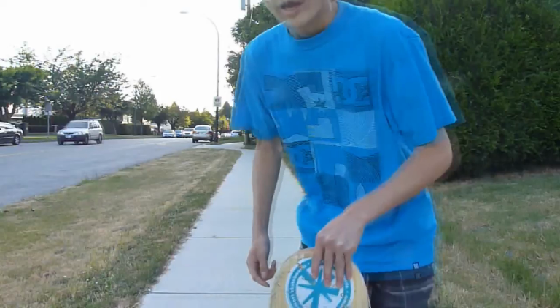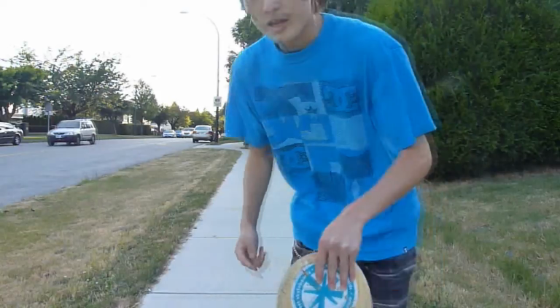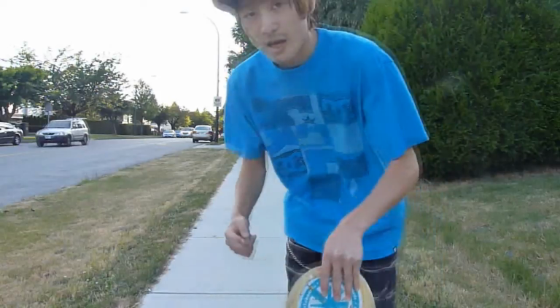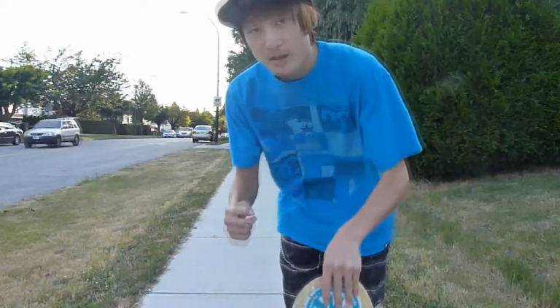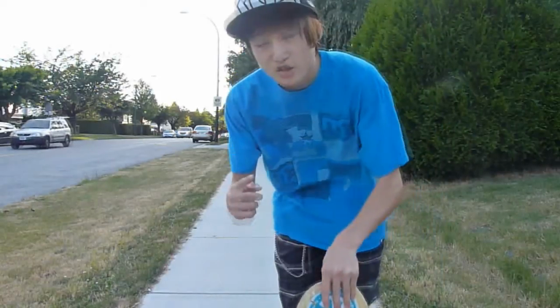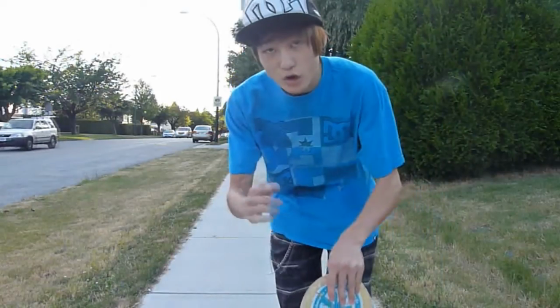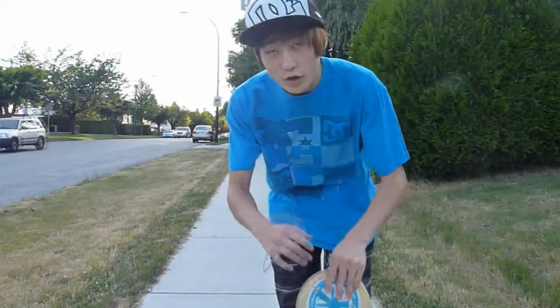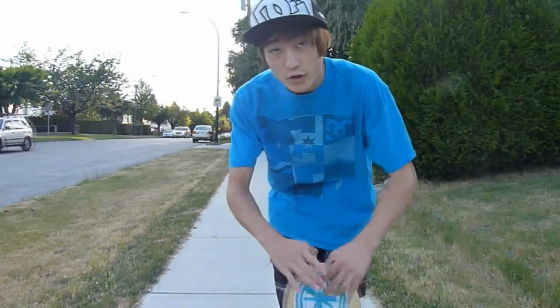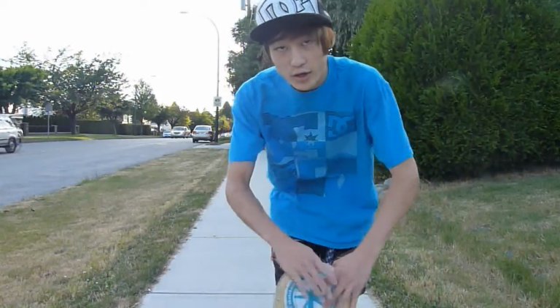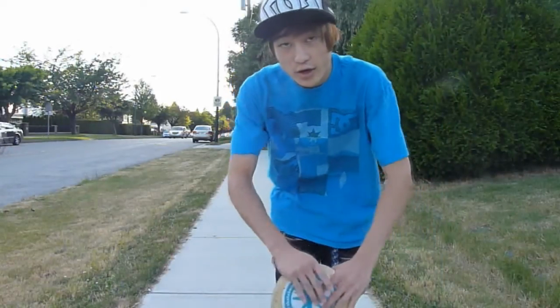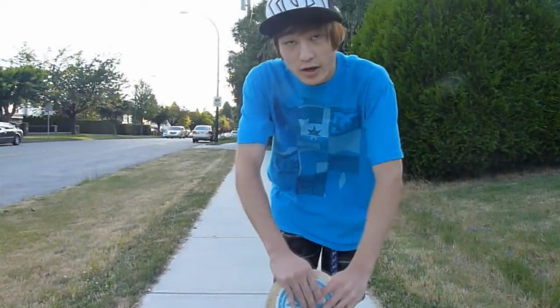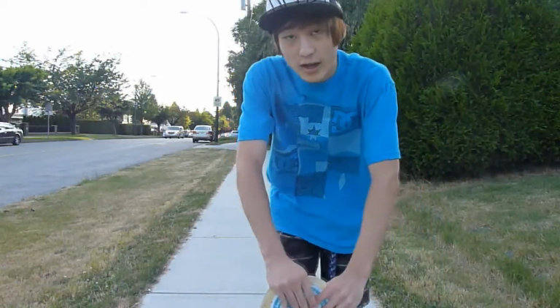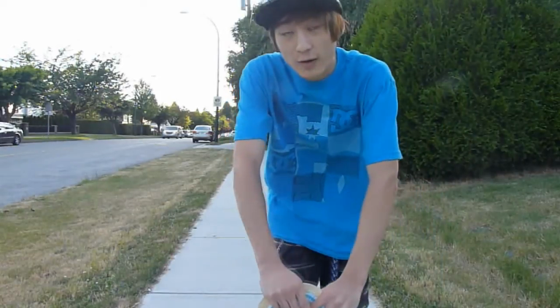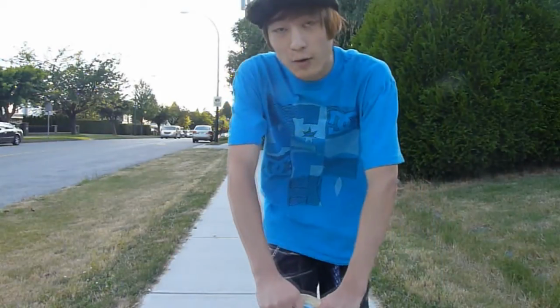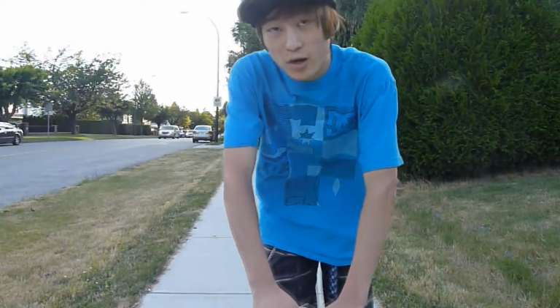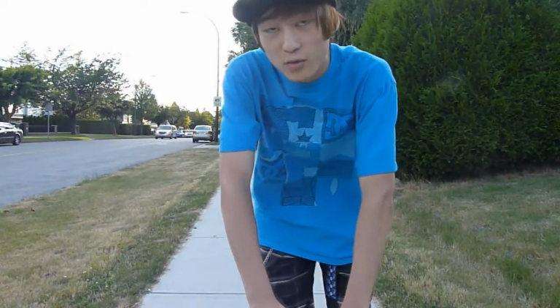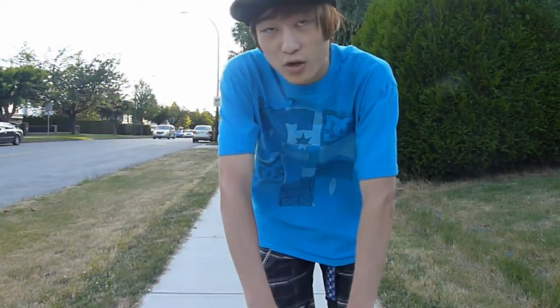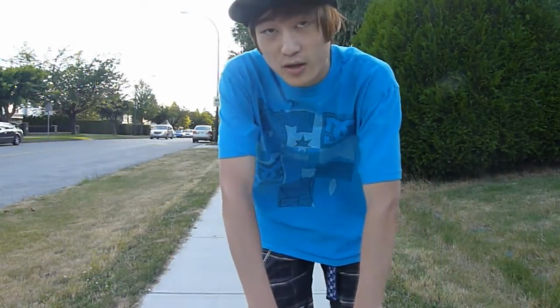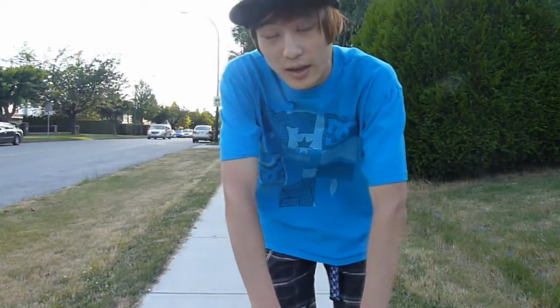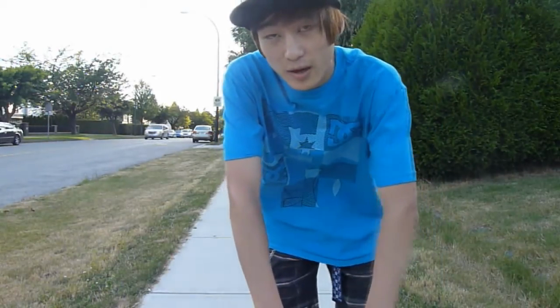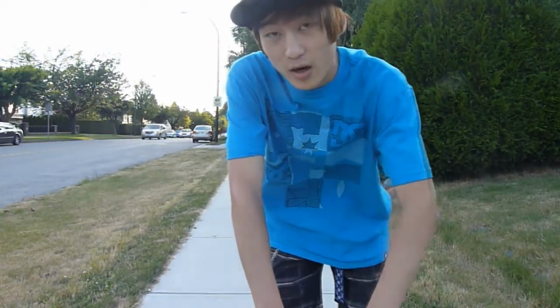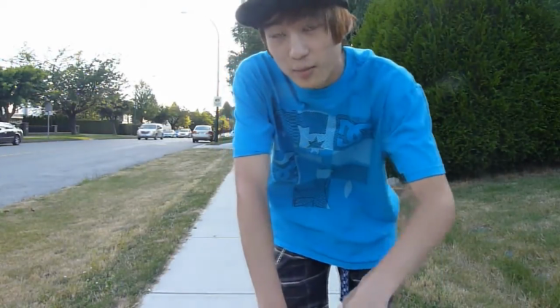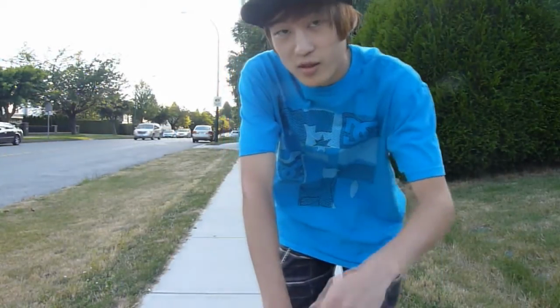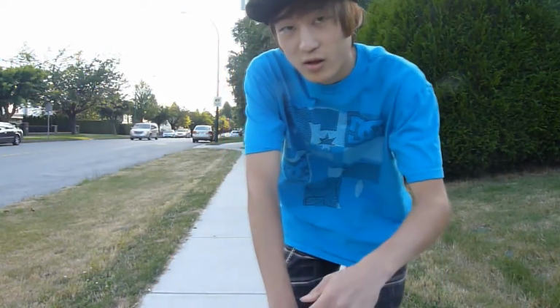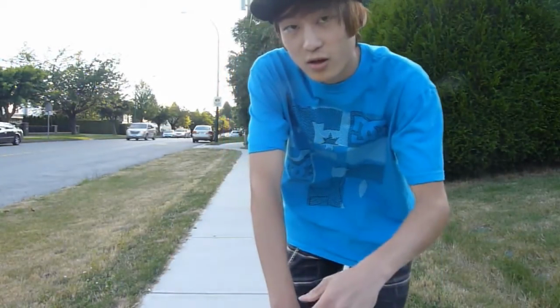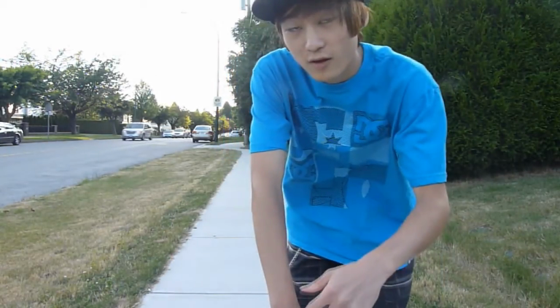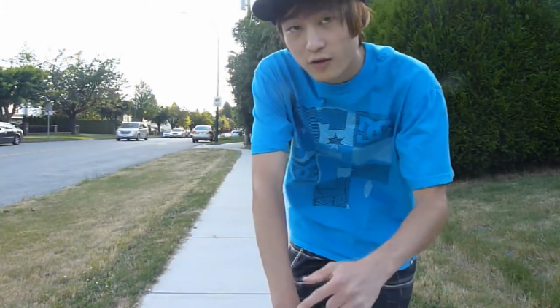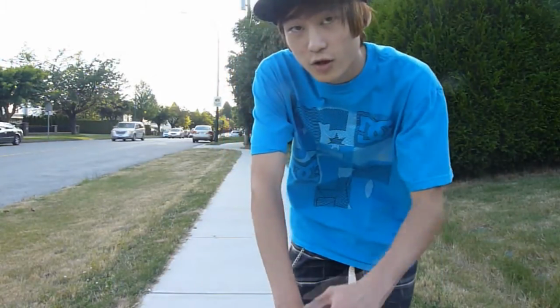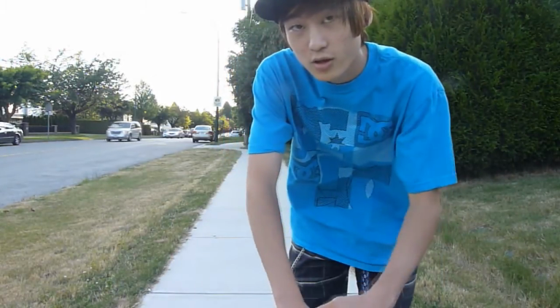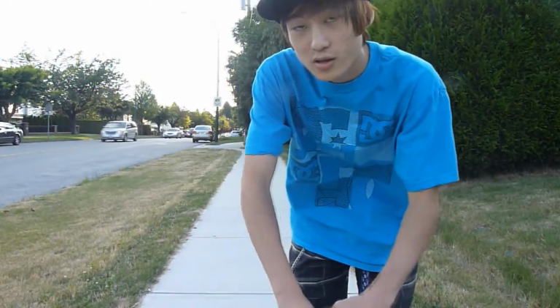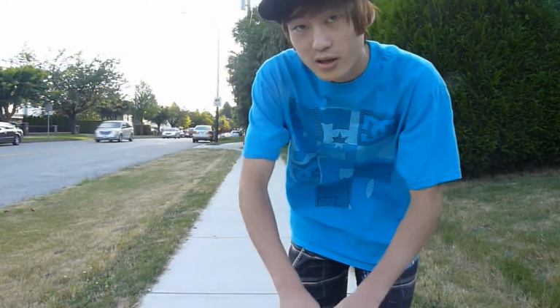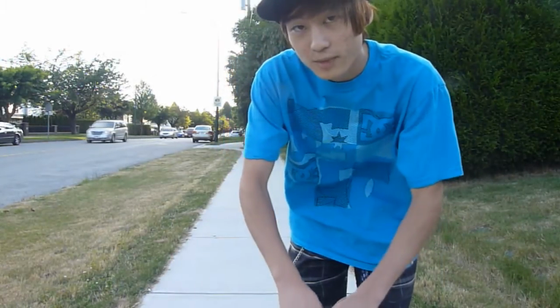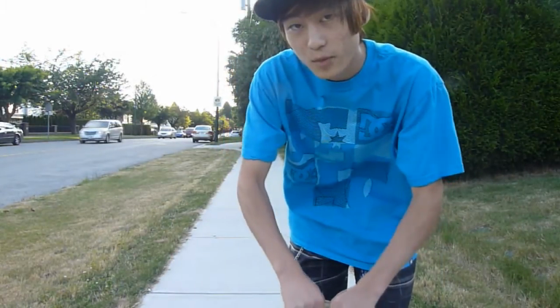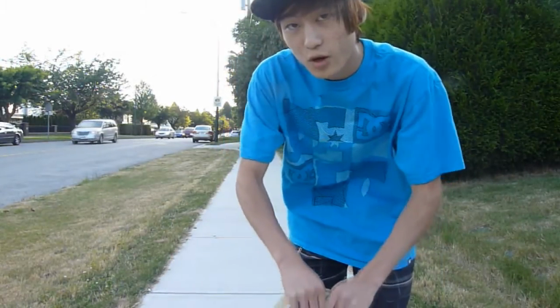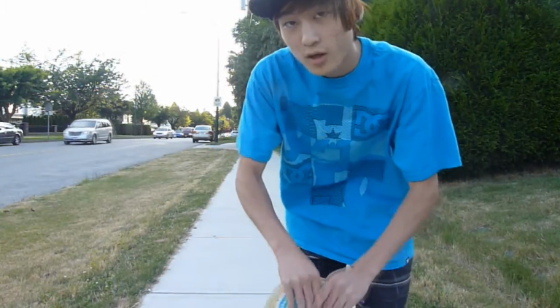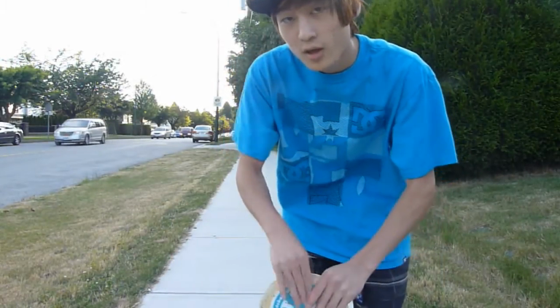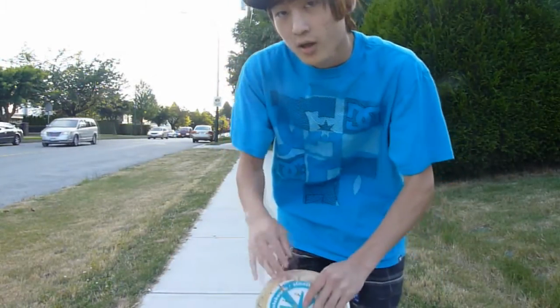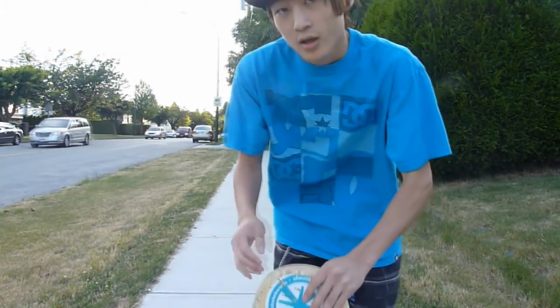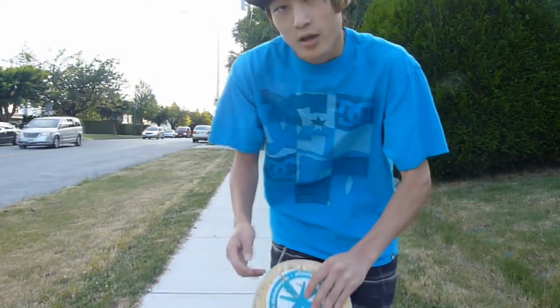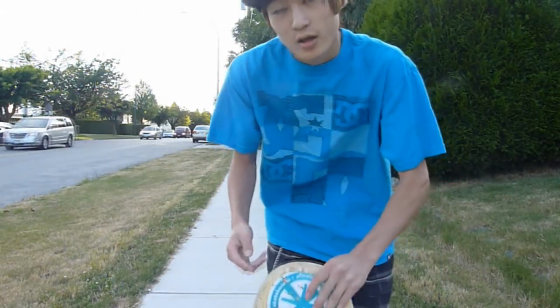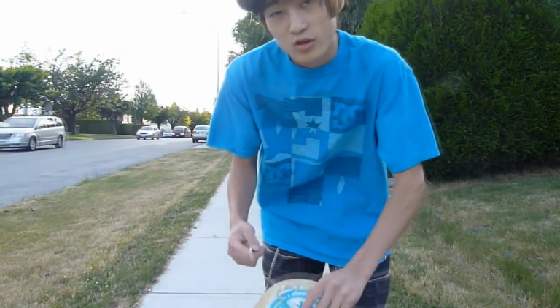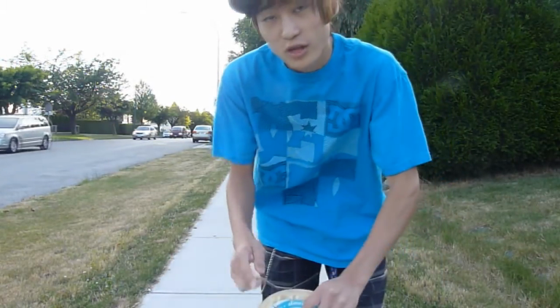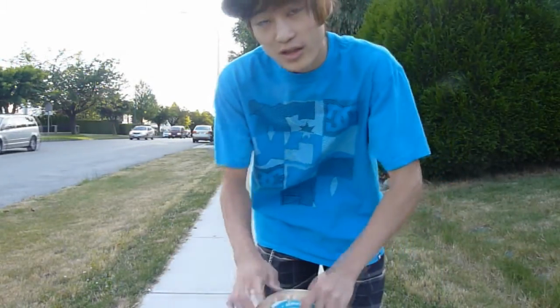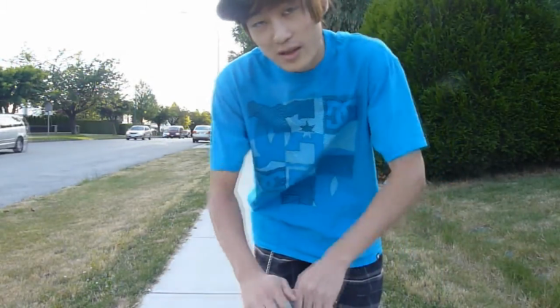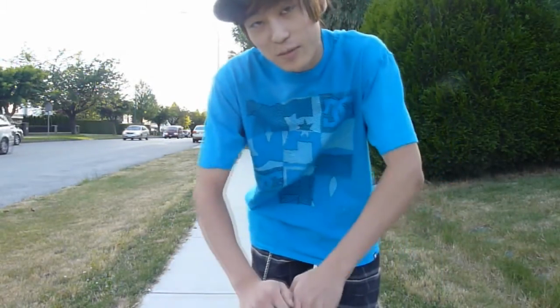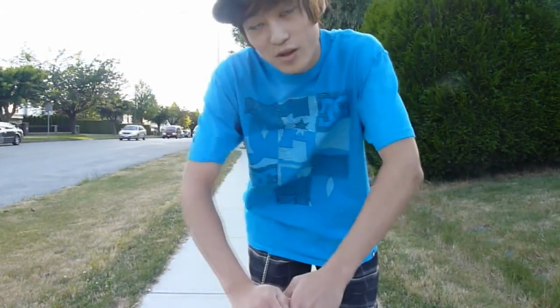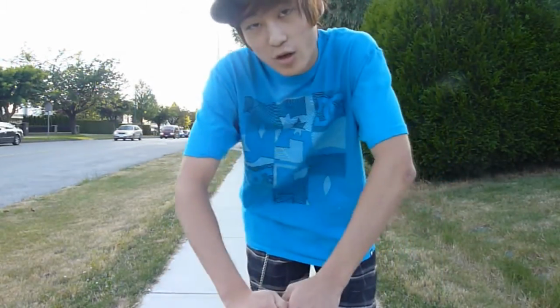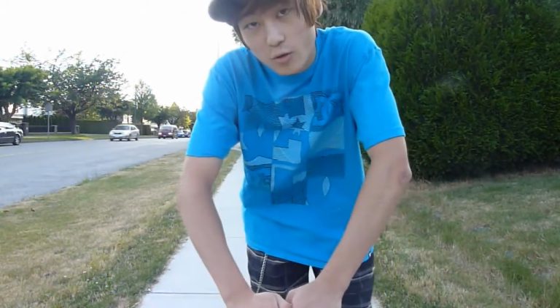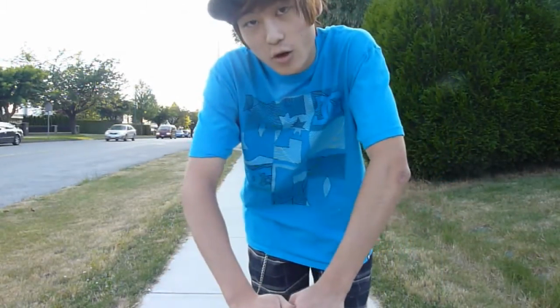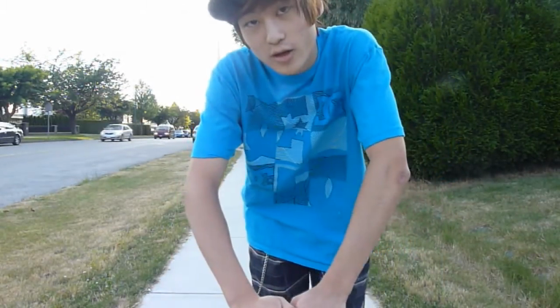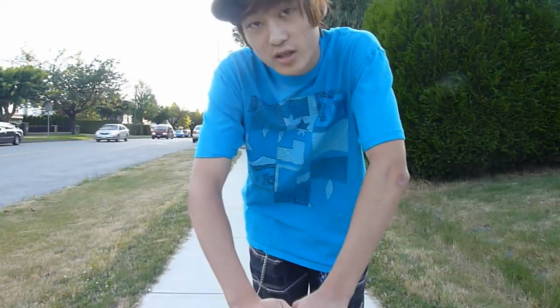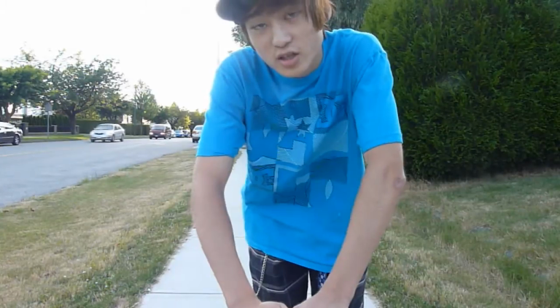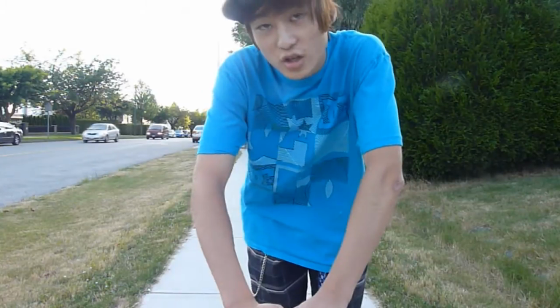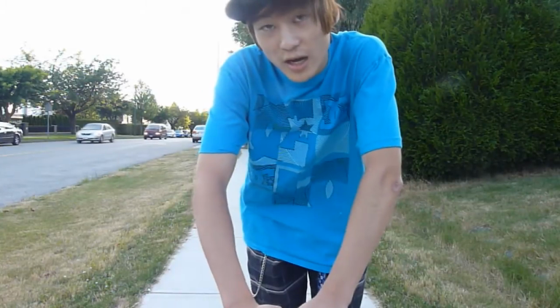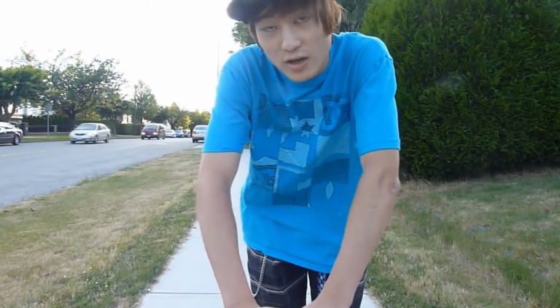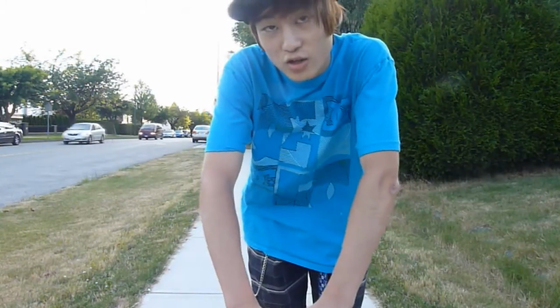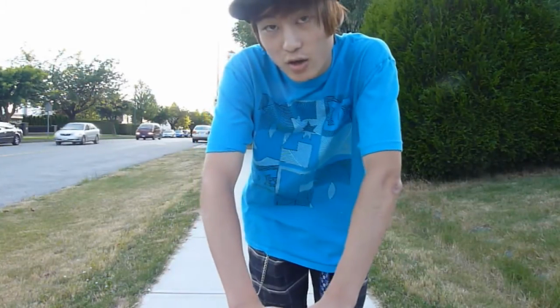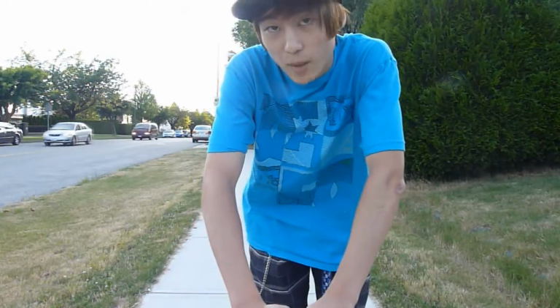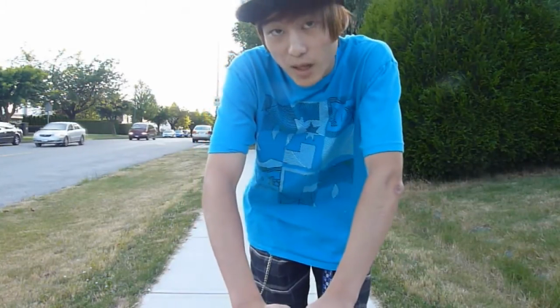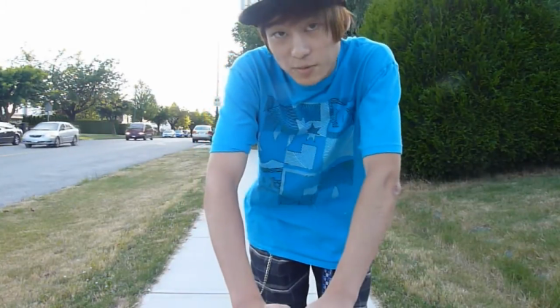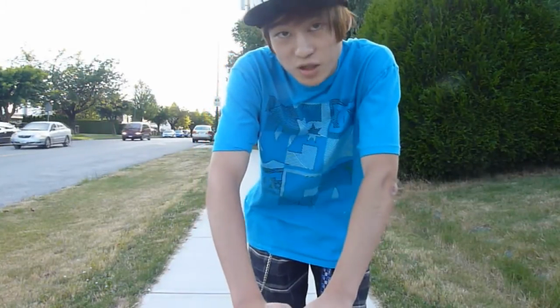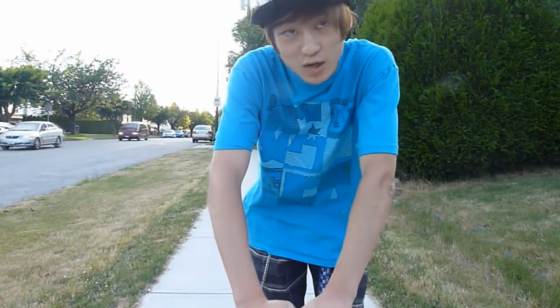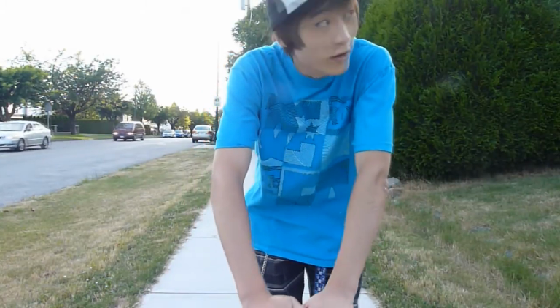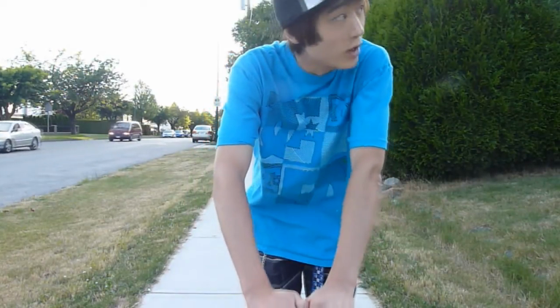Hey guys, Jordan here, and welcome to another episode of Learn to Skateboard. In today's episode, we're going to teach you how to do a pop shove it.